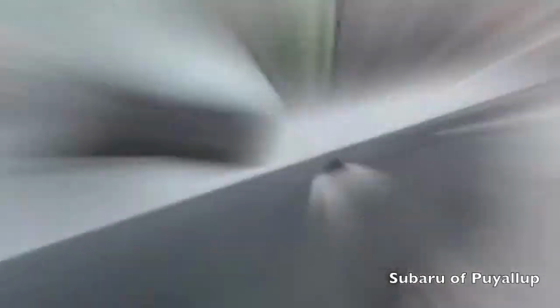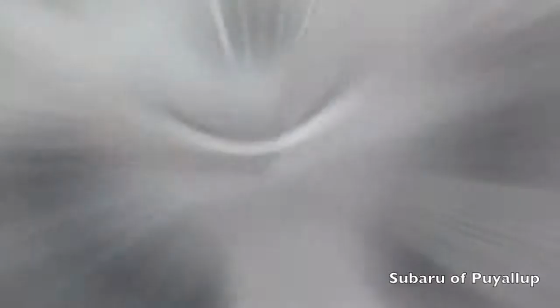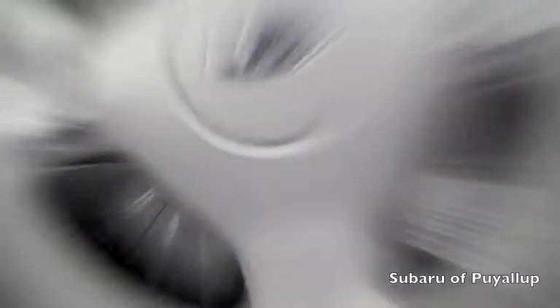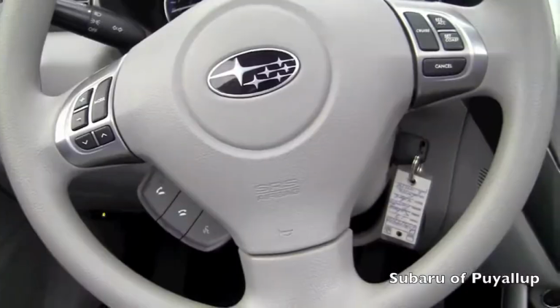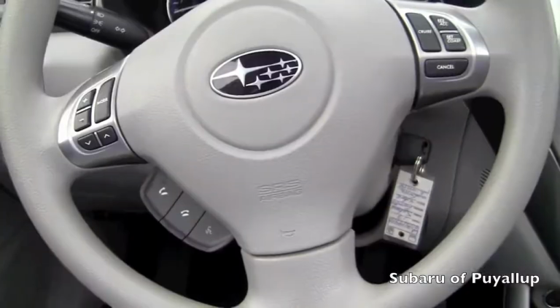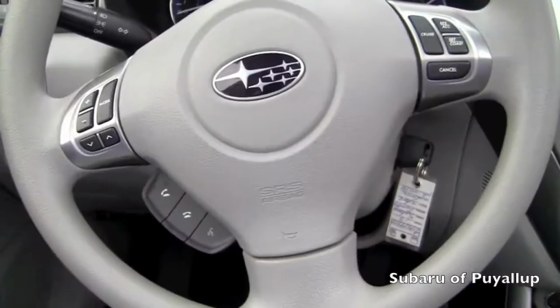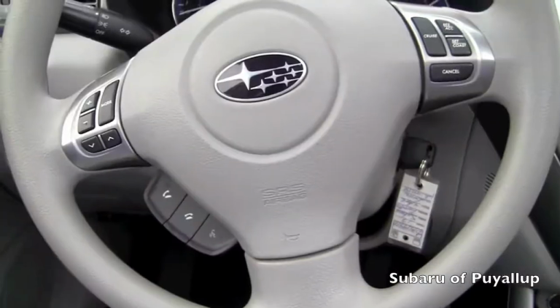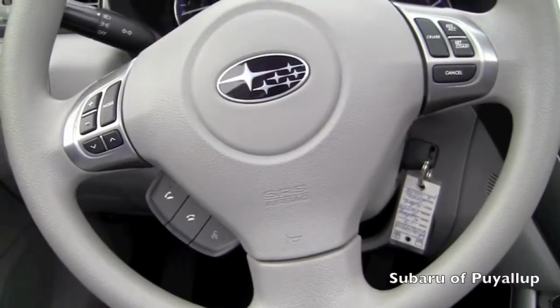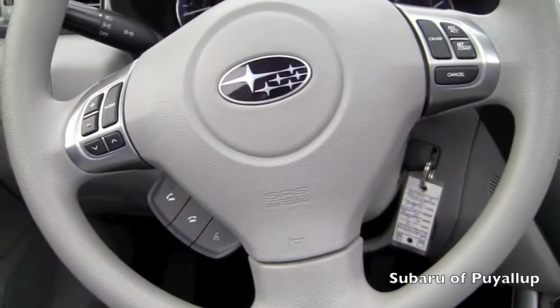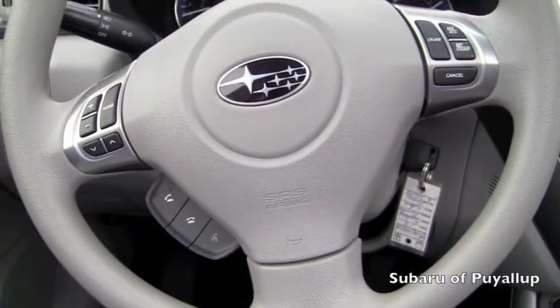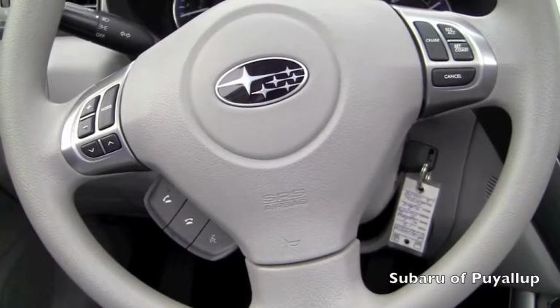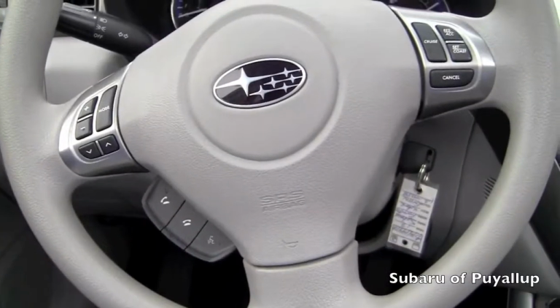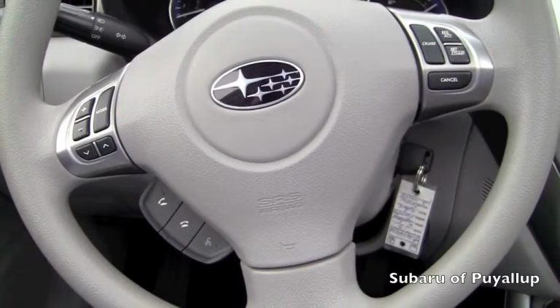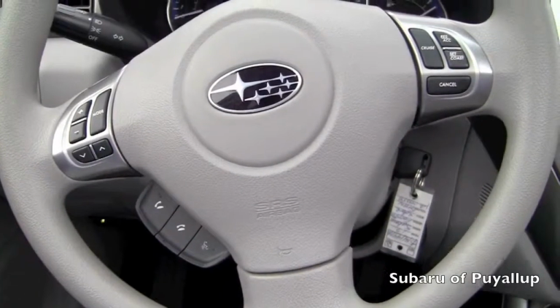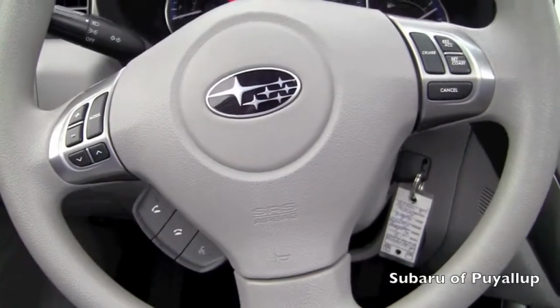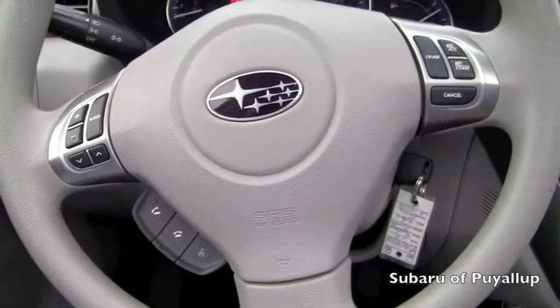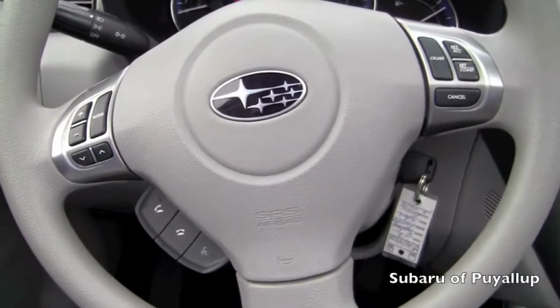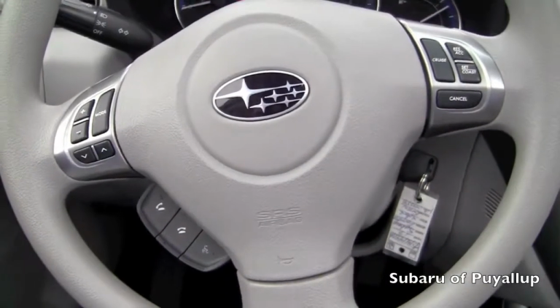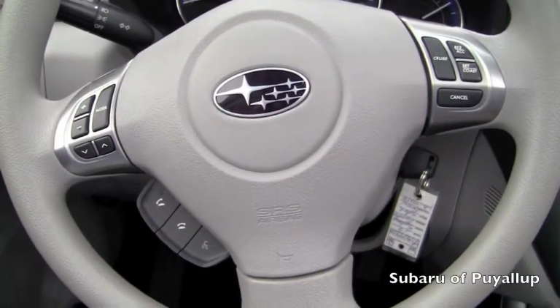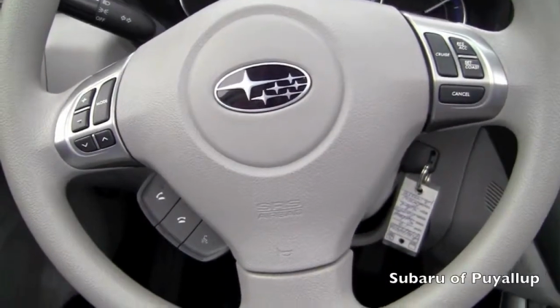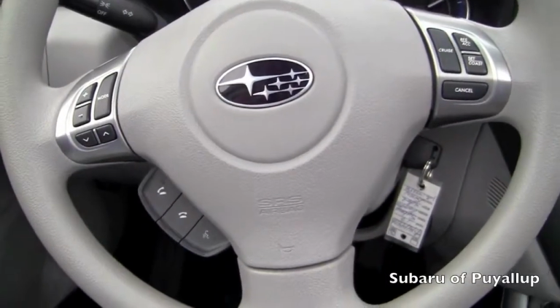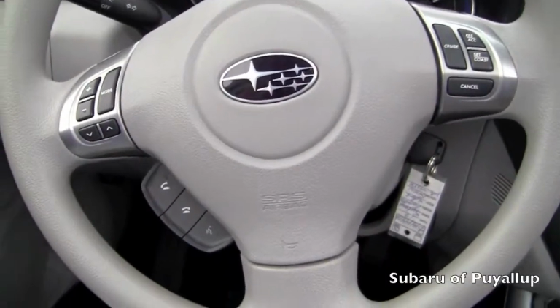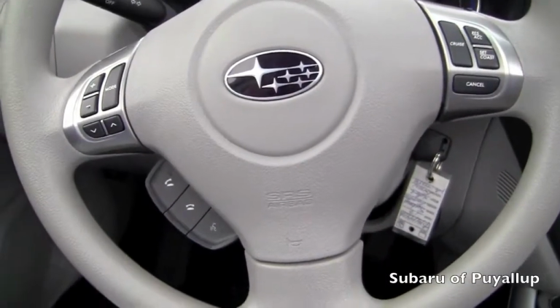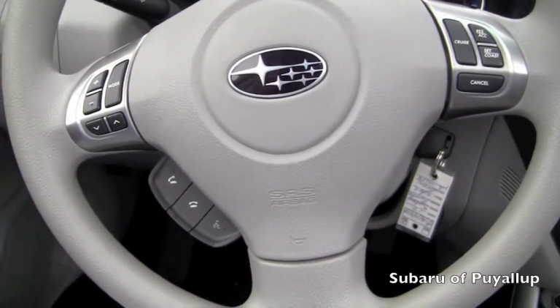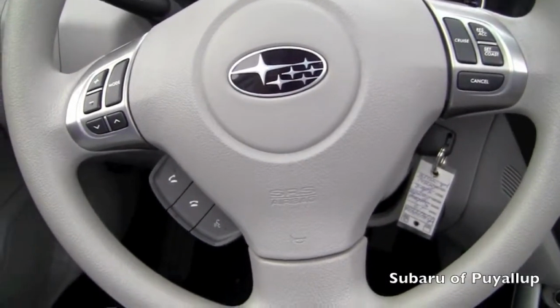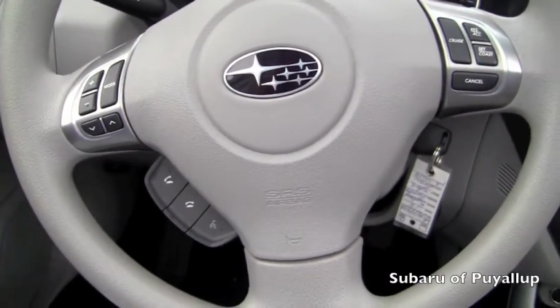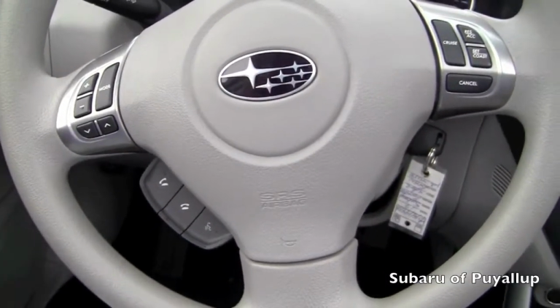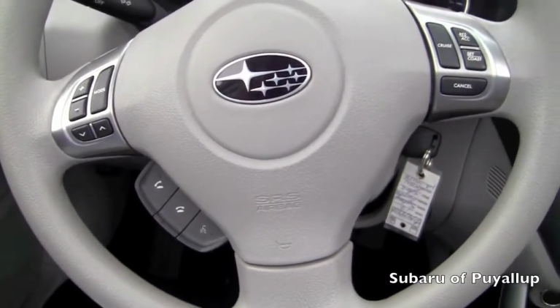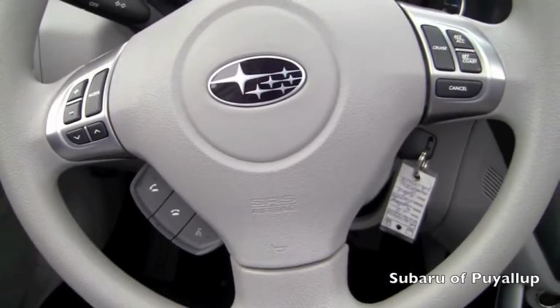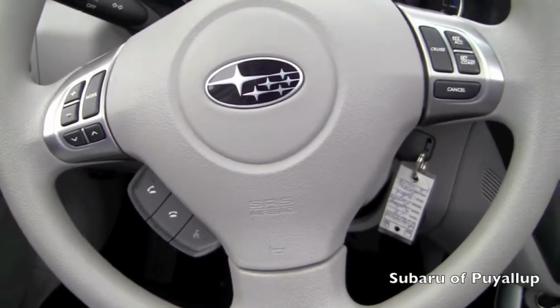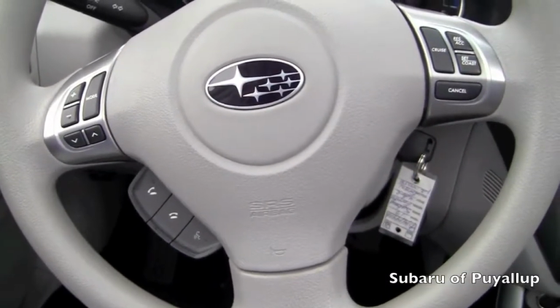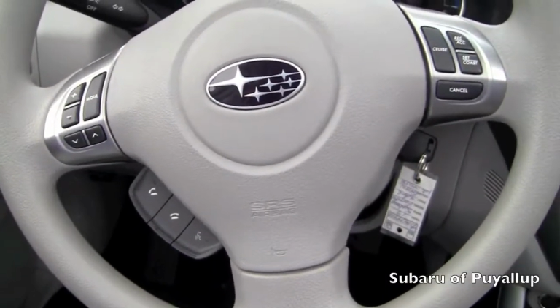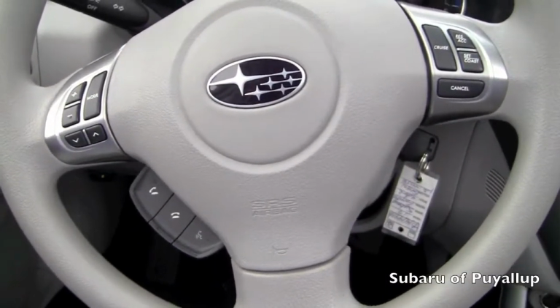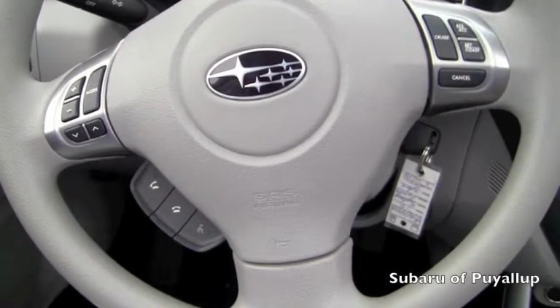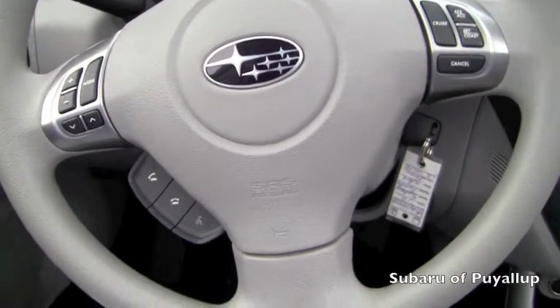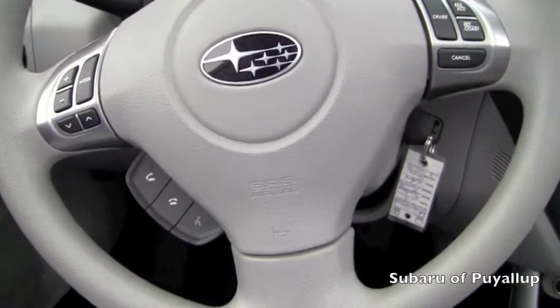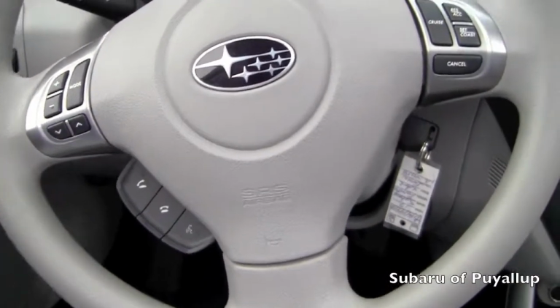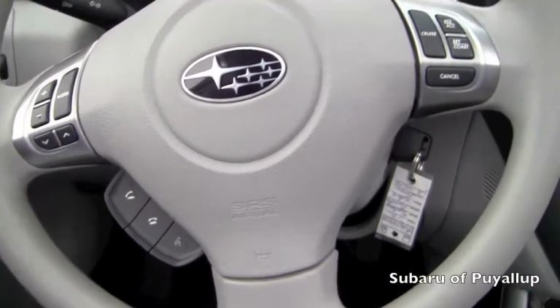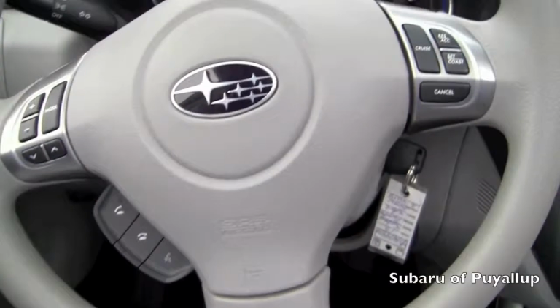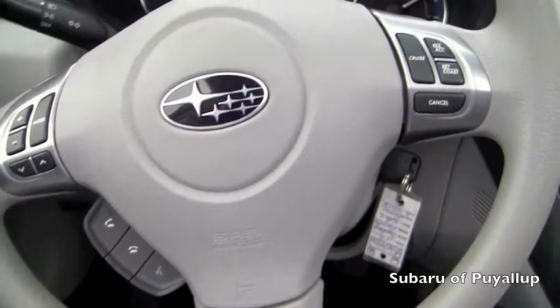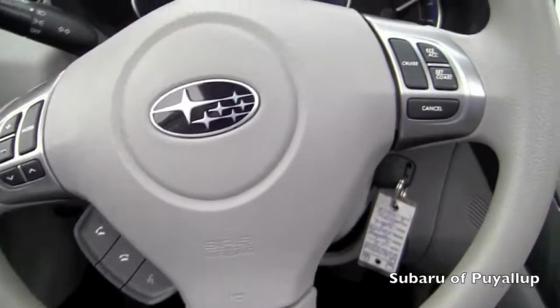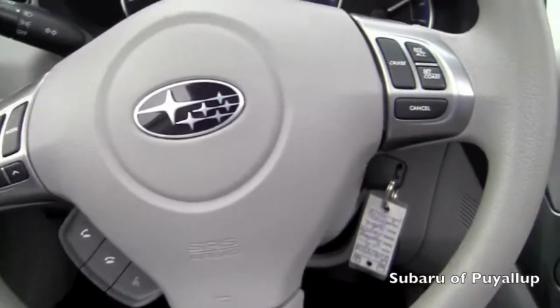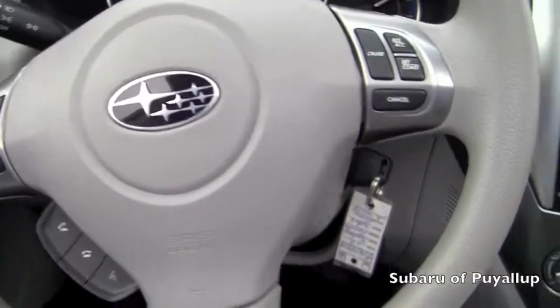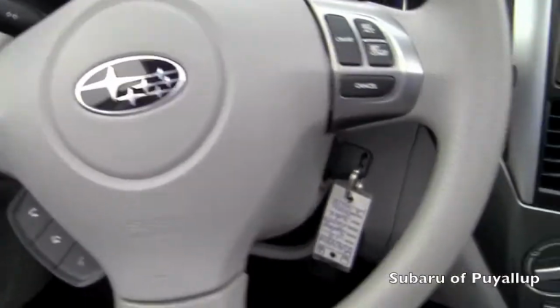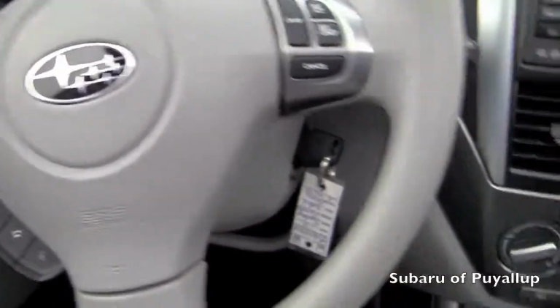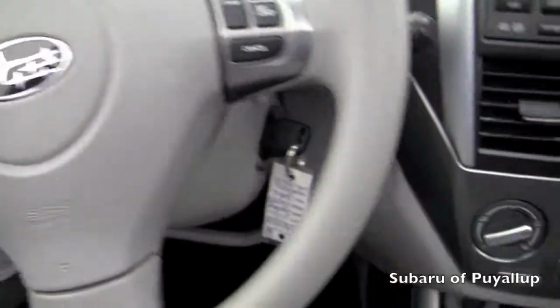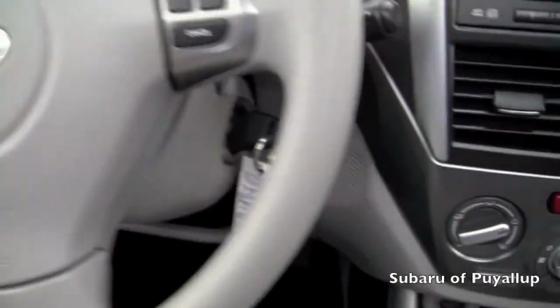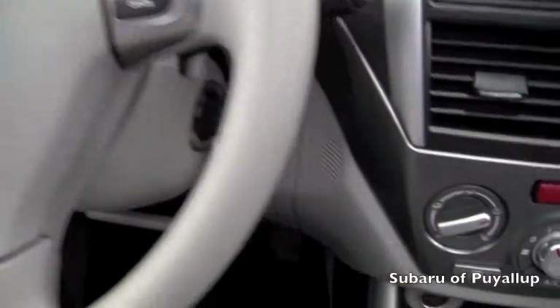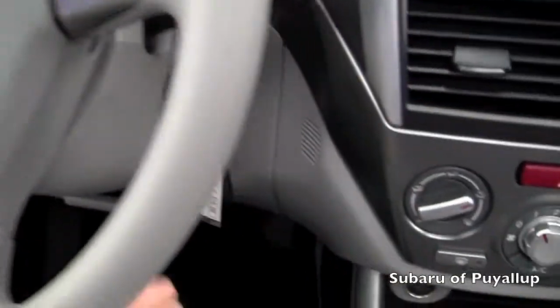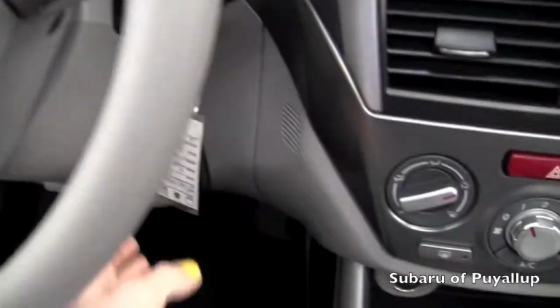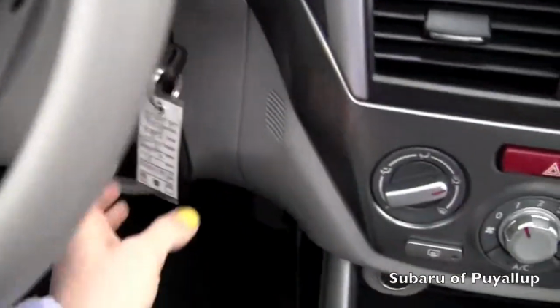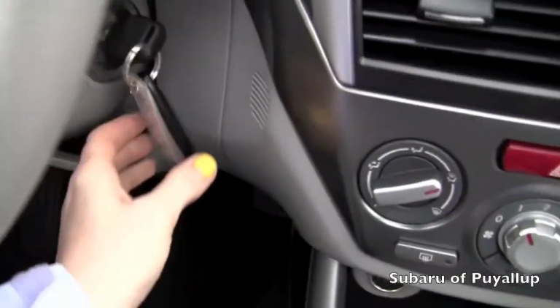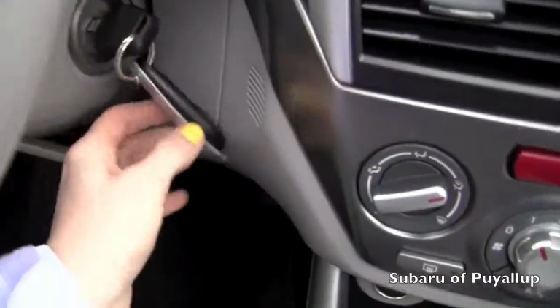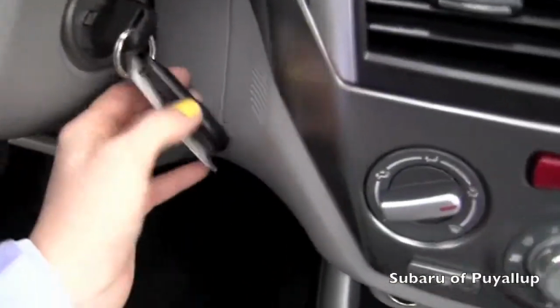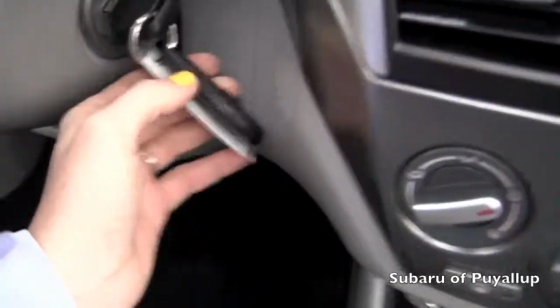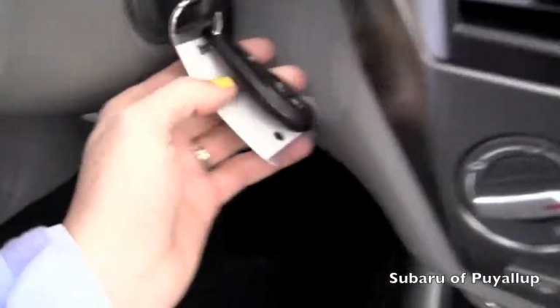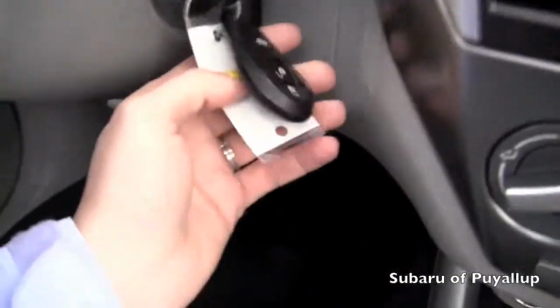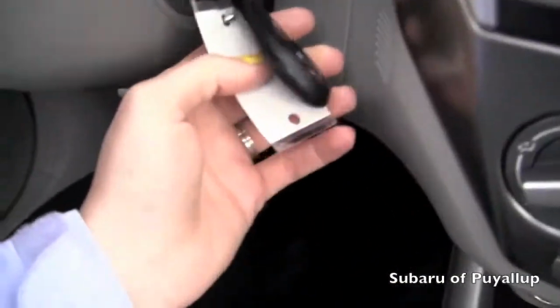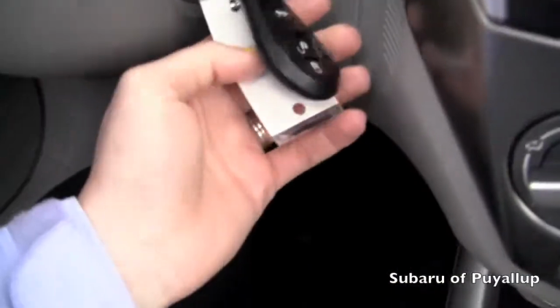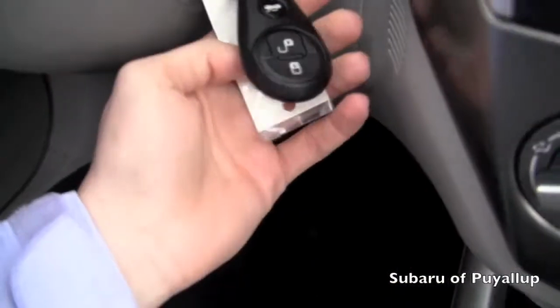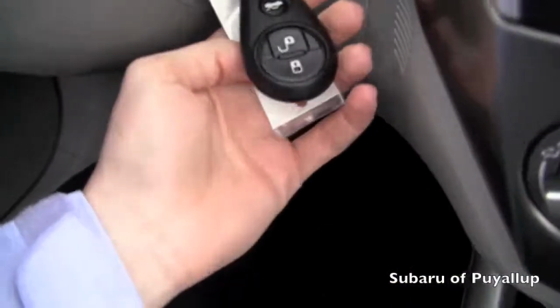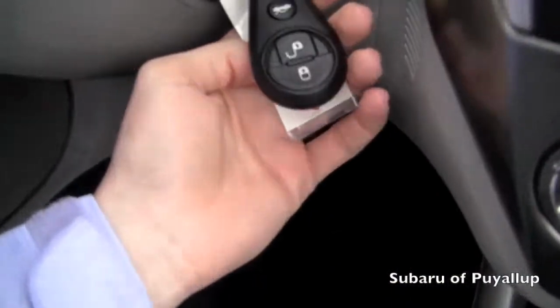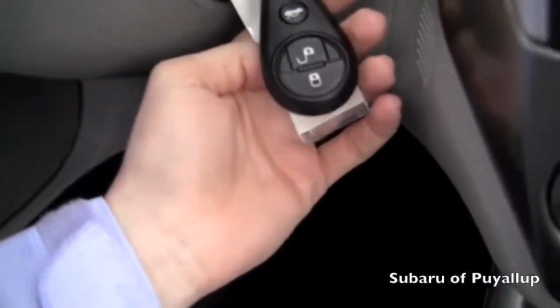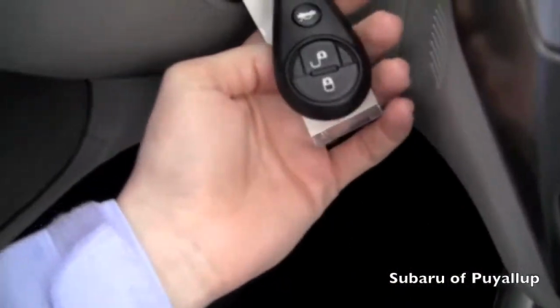It does have controls on the steering wheel, which is really nice, and then the key entry.